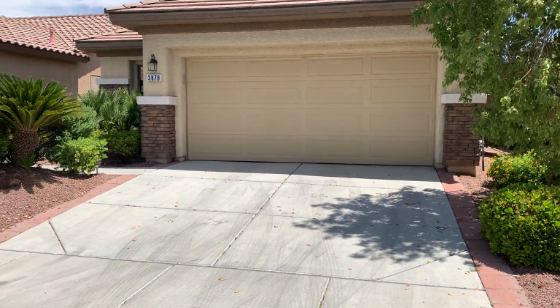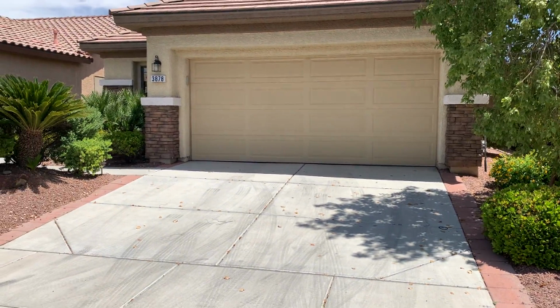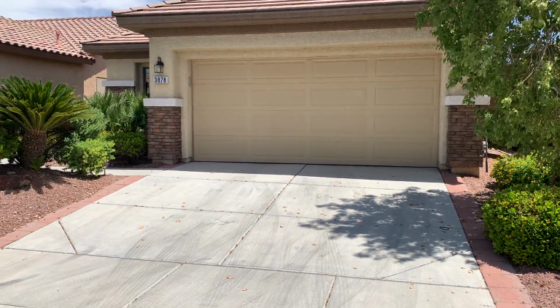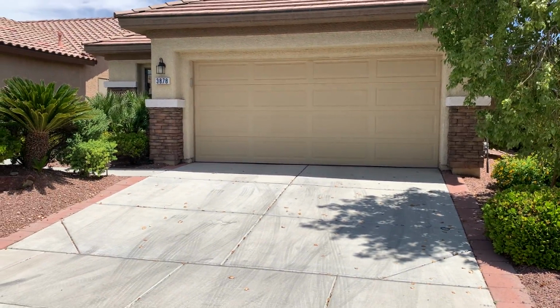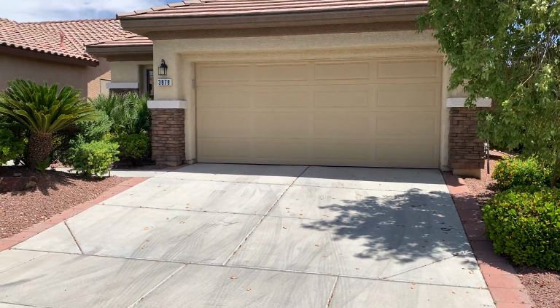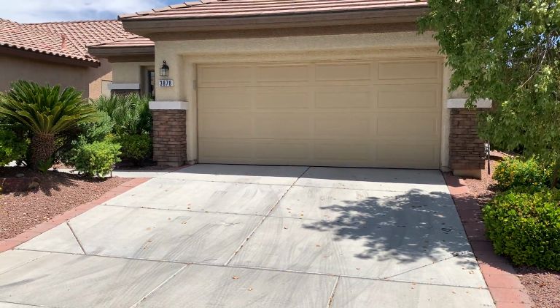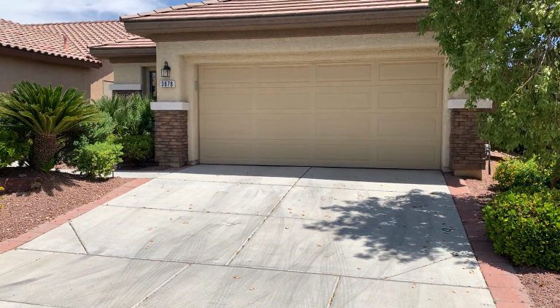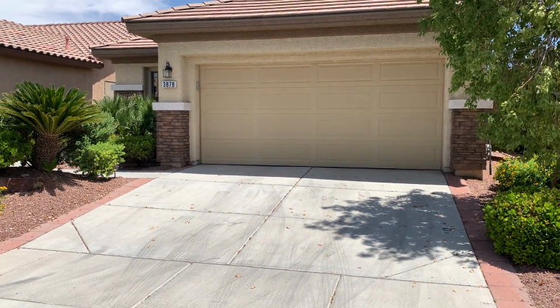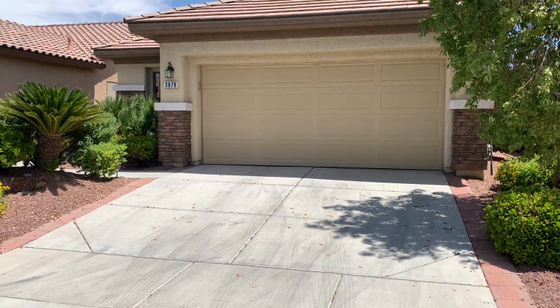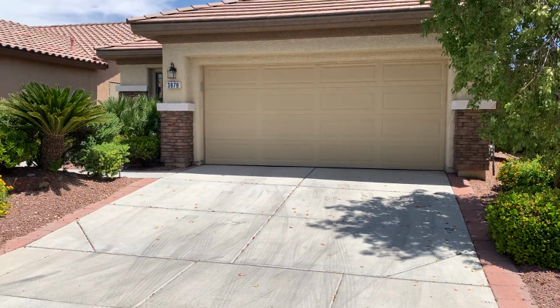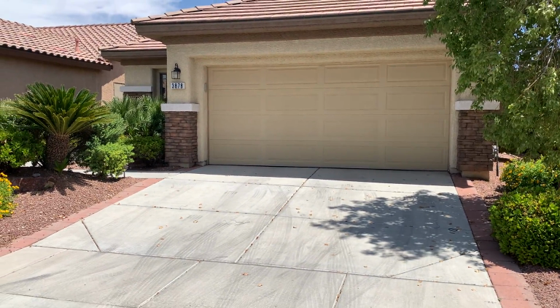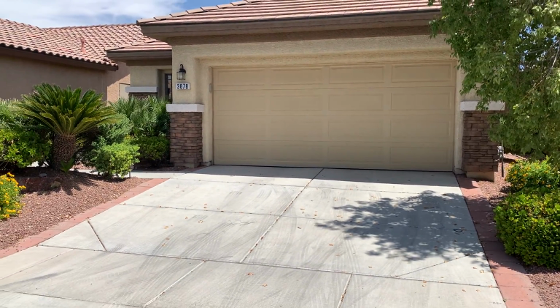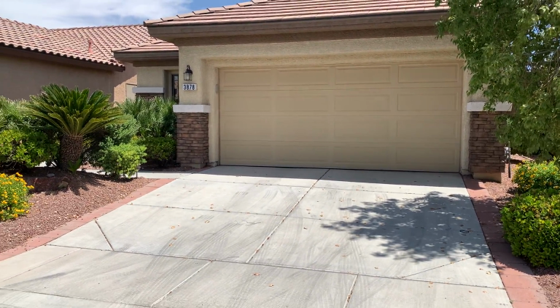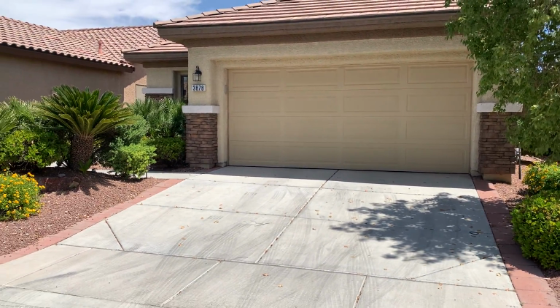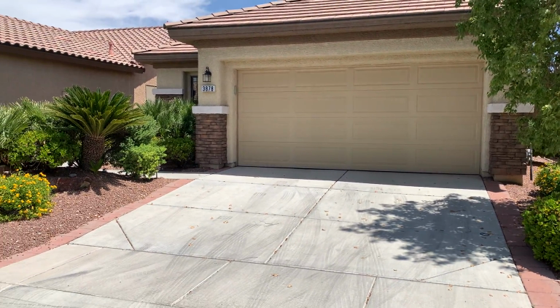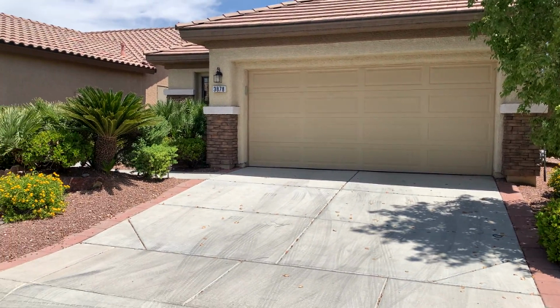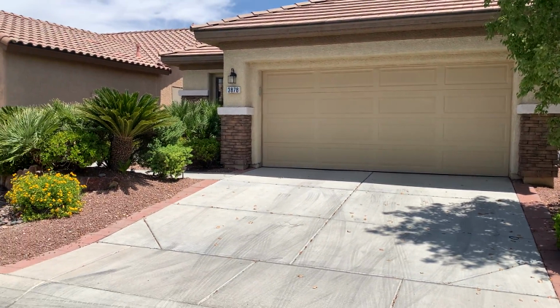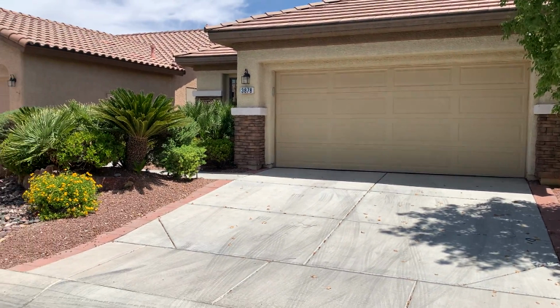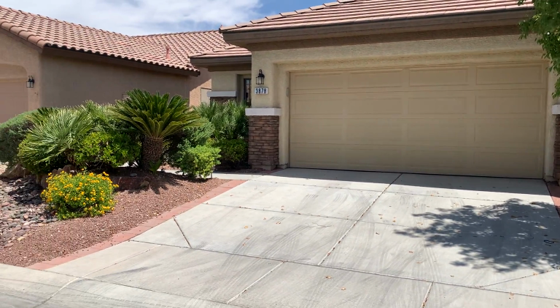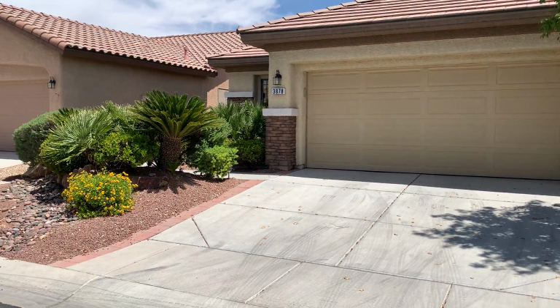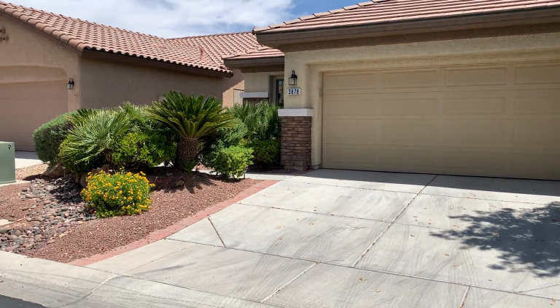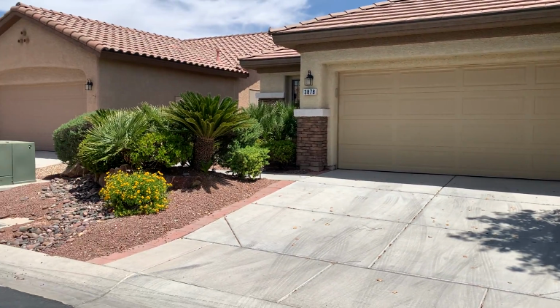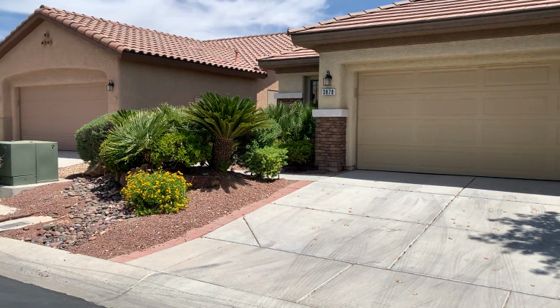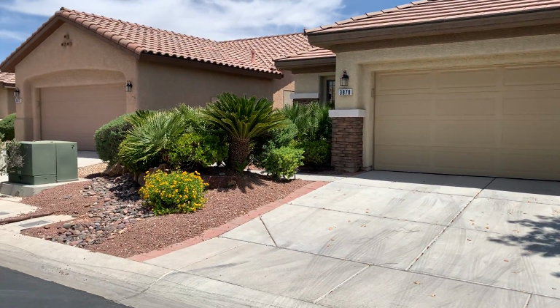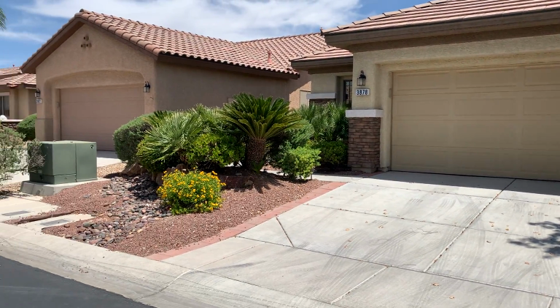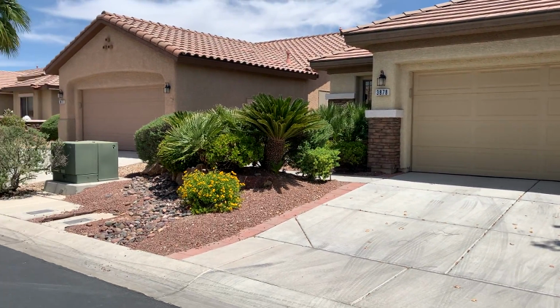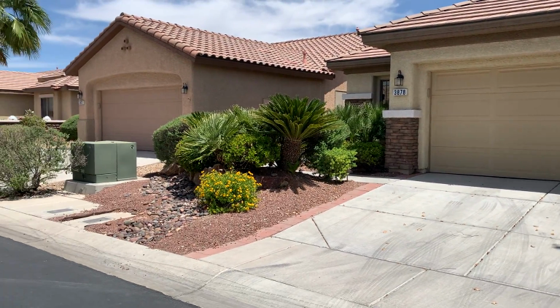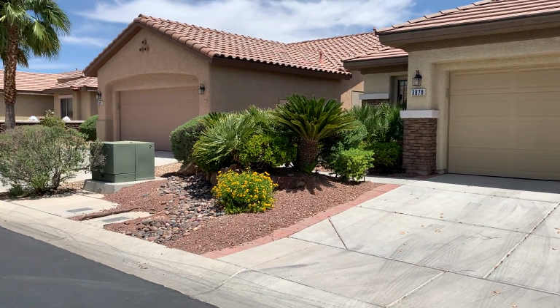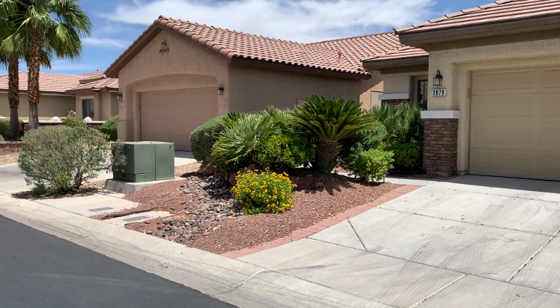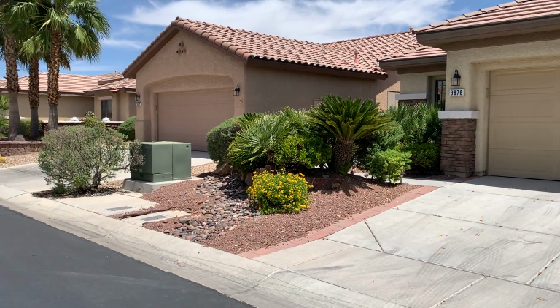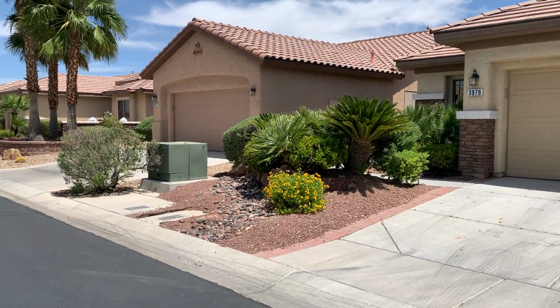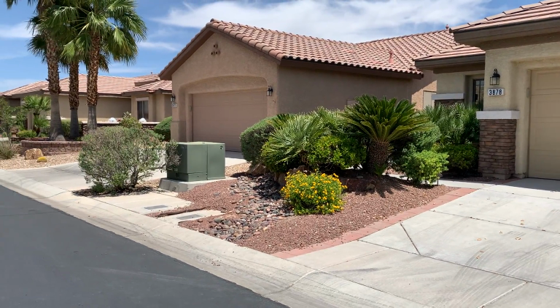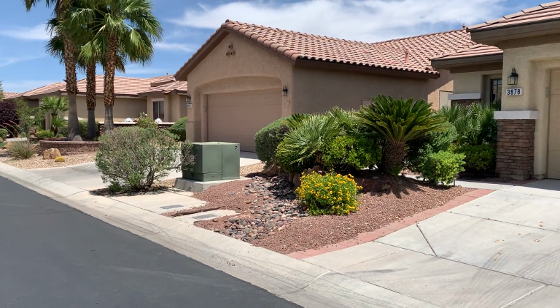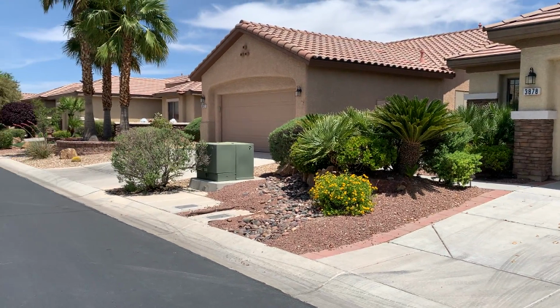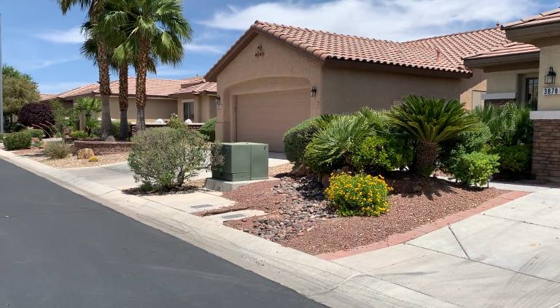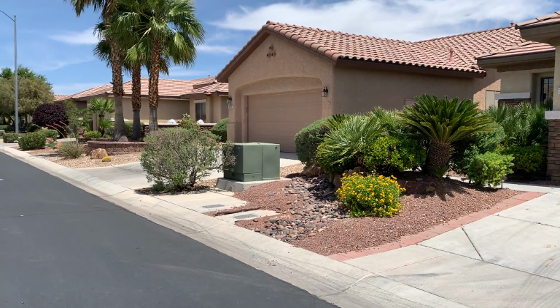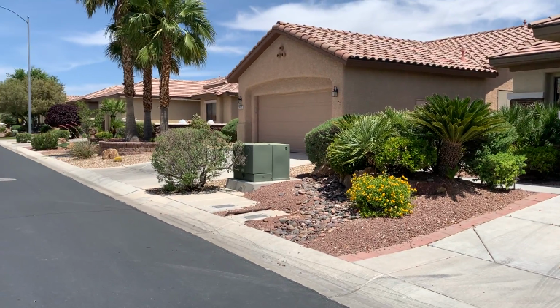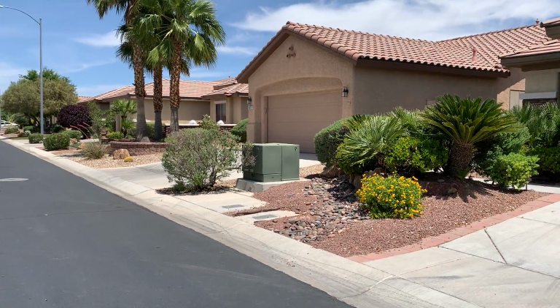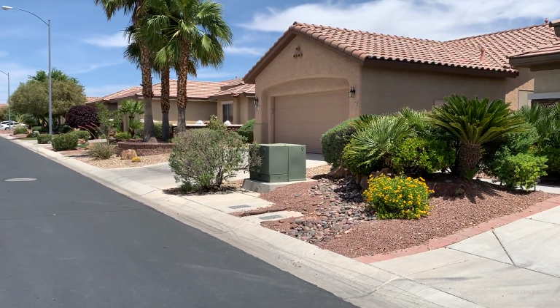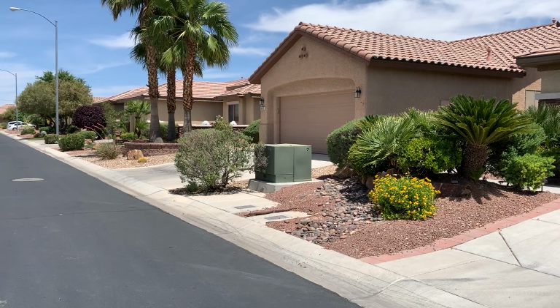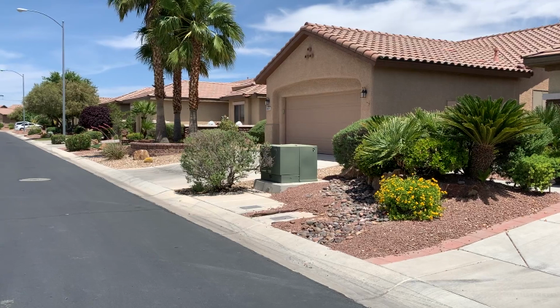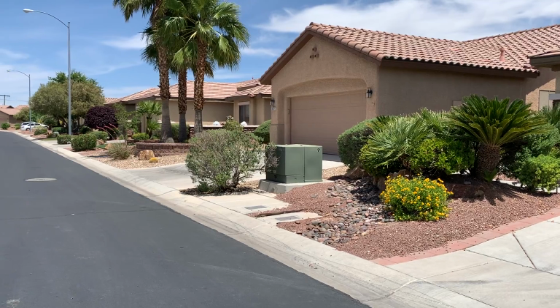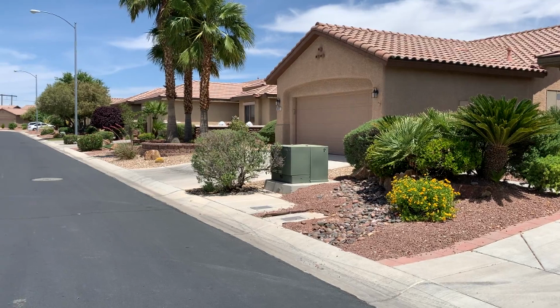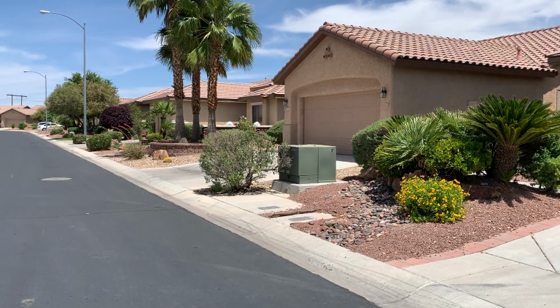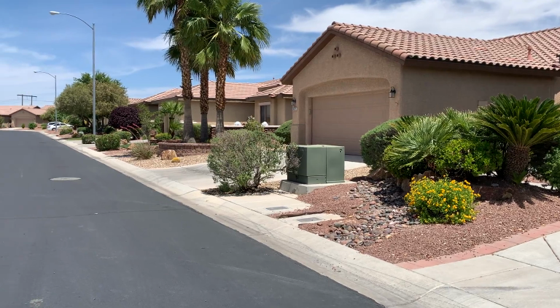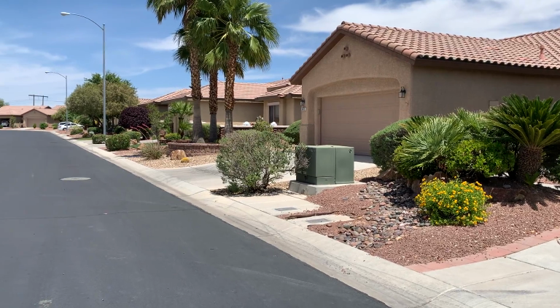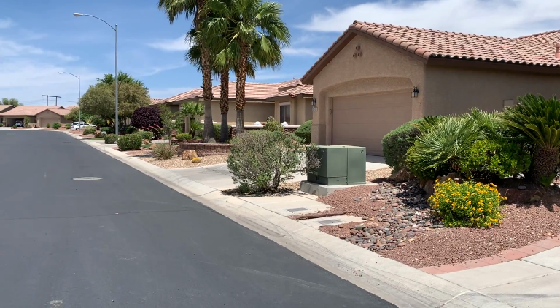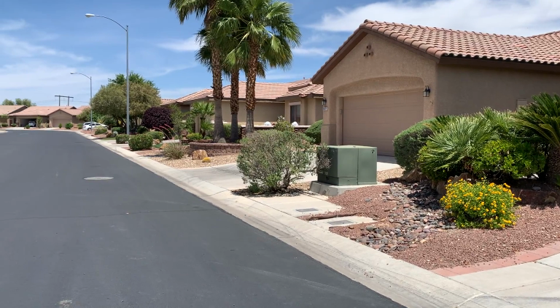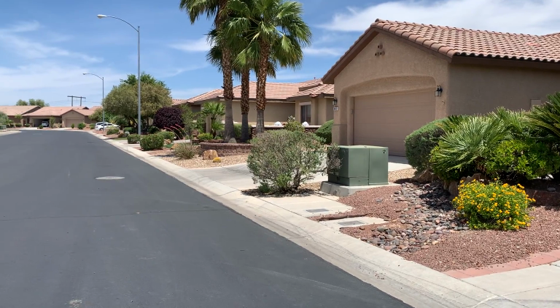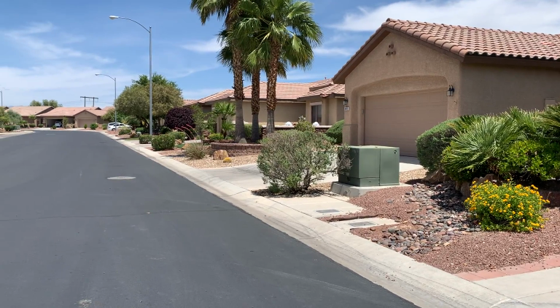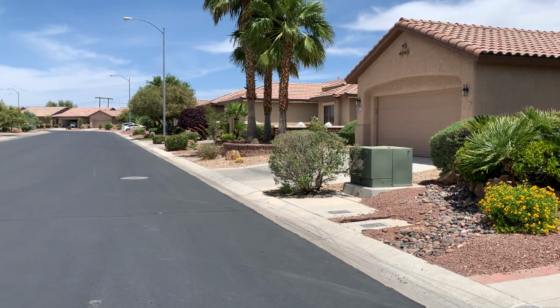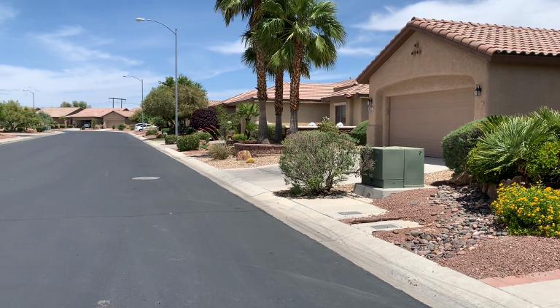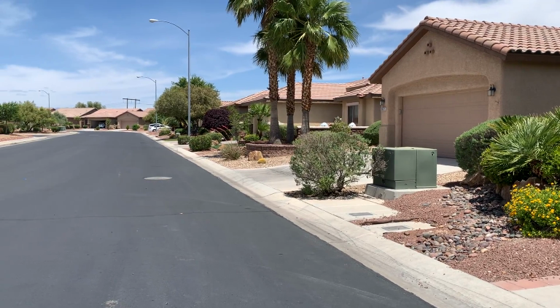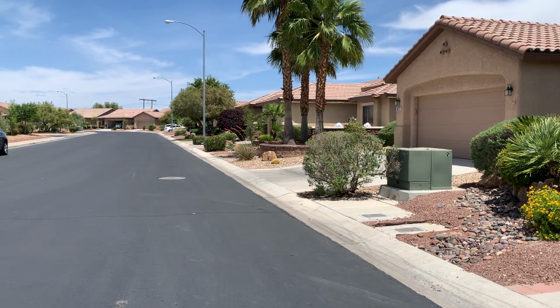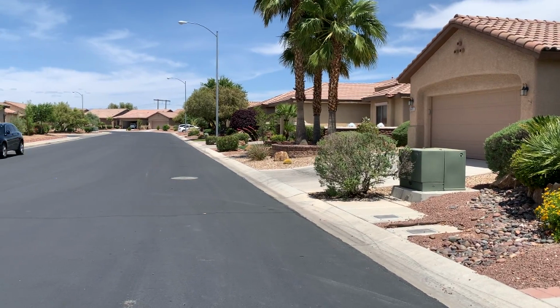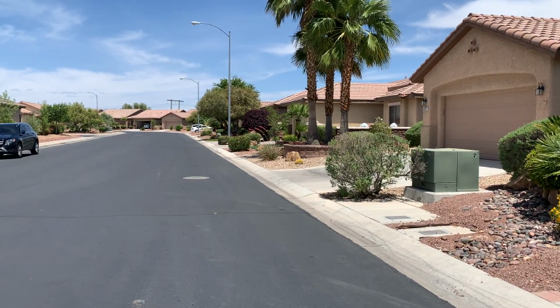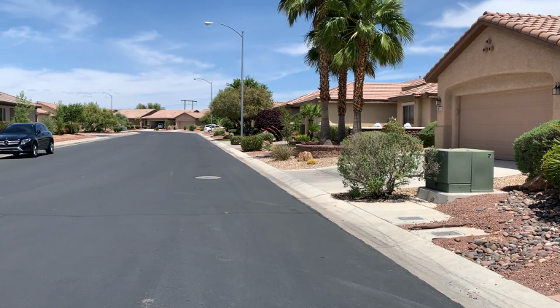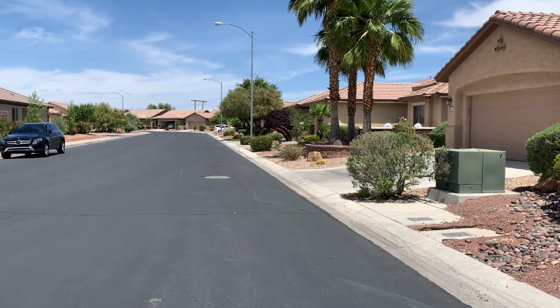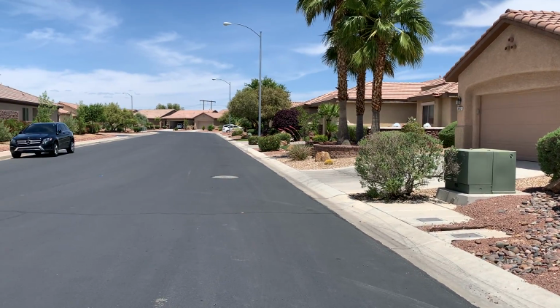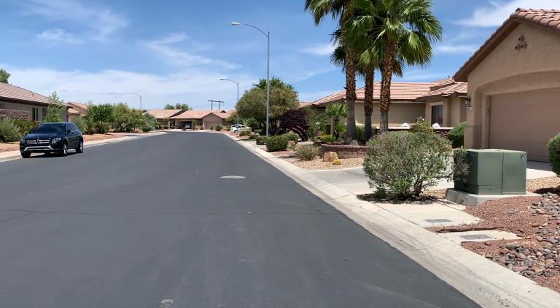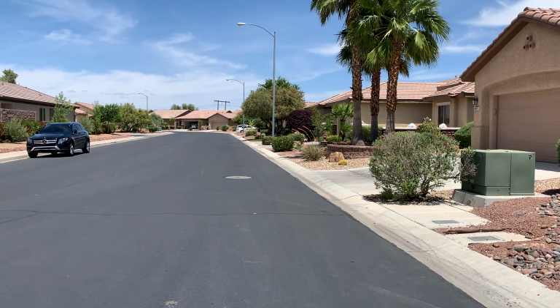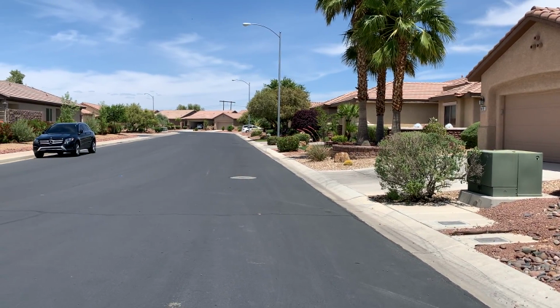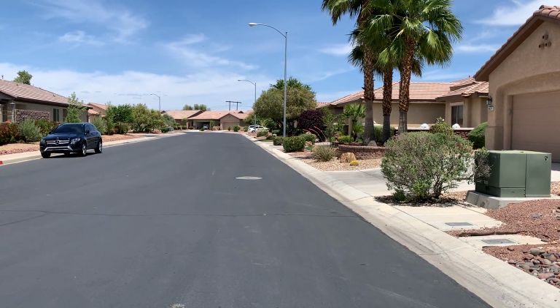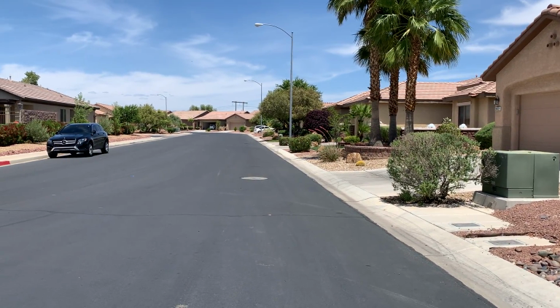All right, so I'm in front of the property — an age-restricted community, which you probably know. Very quiet here.